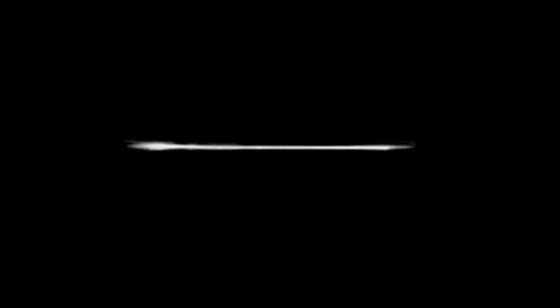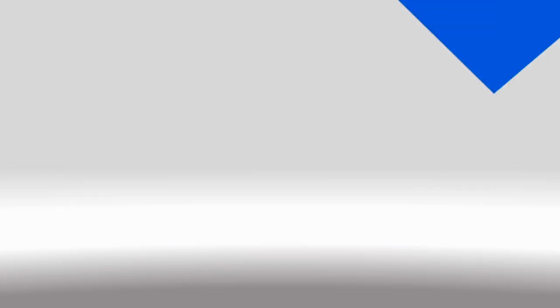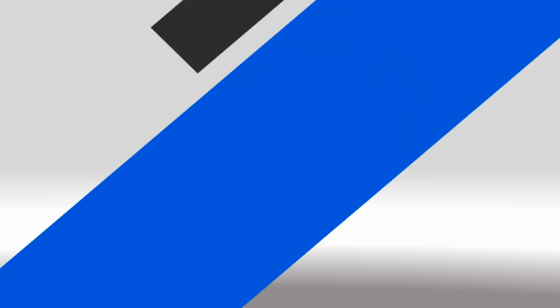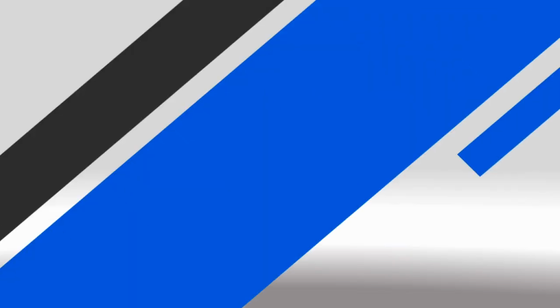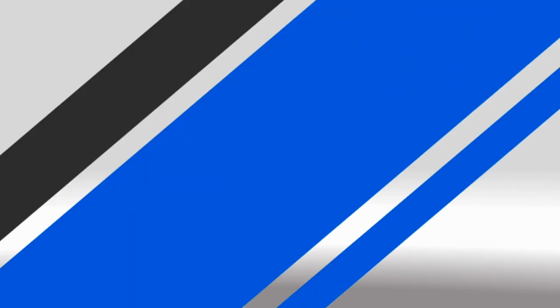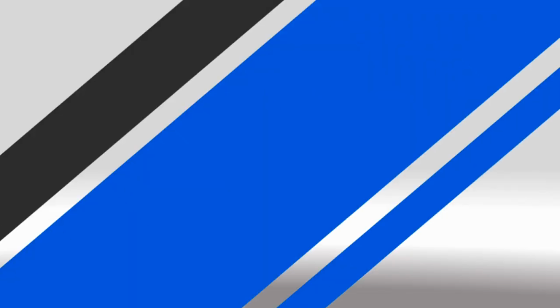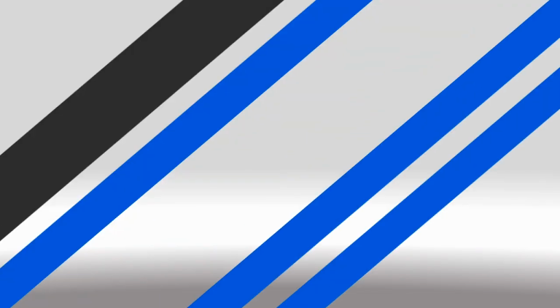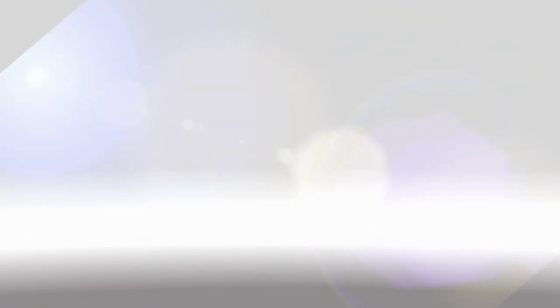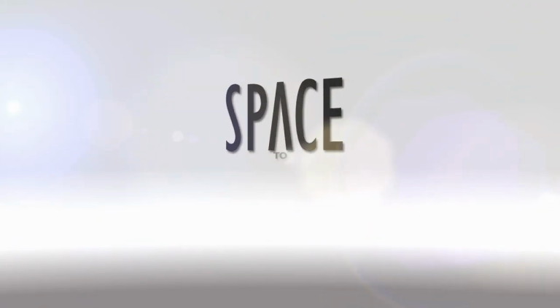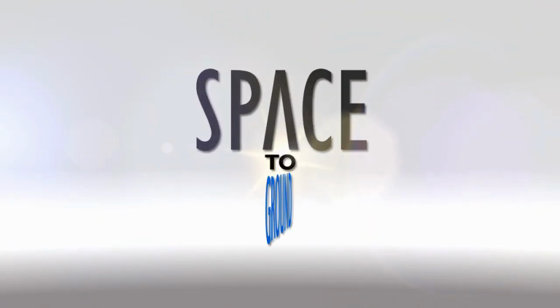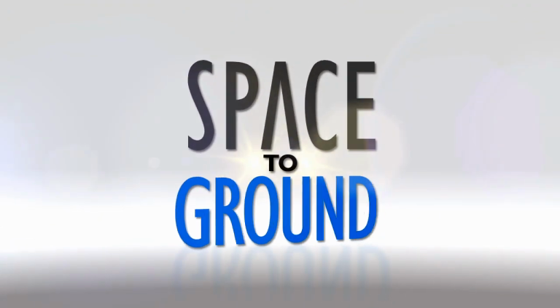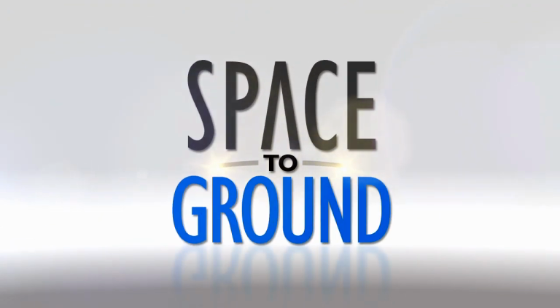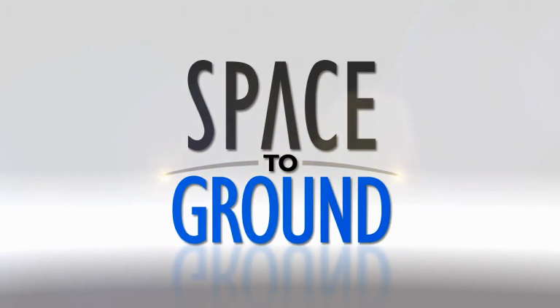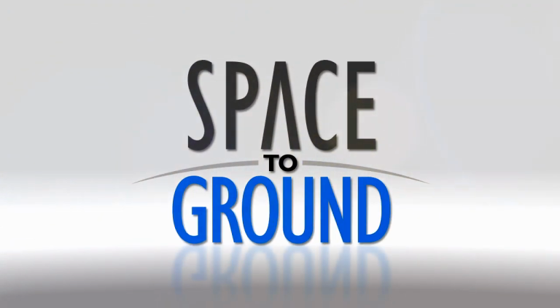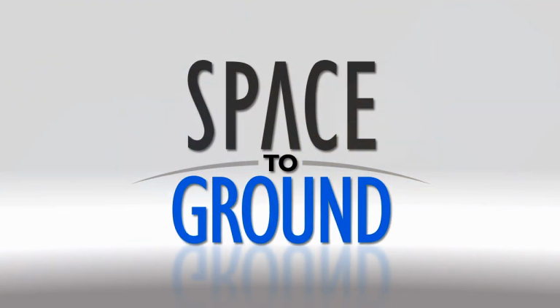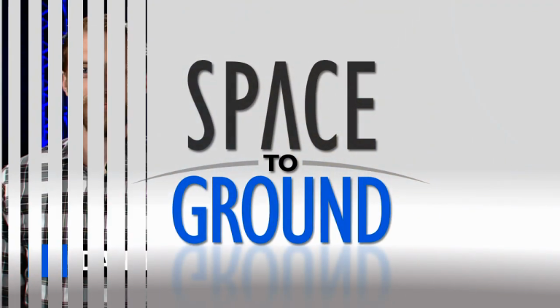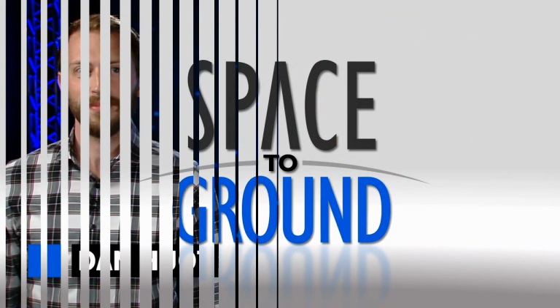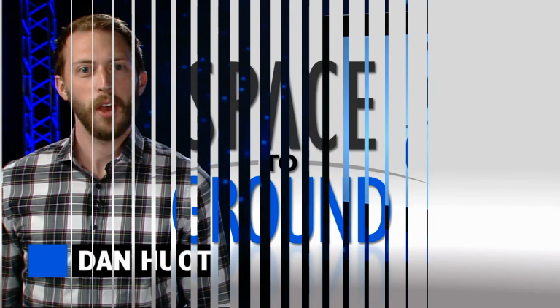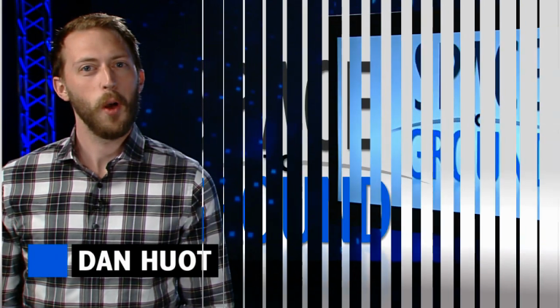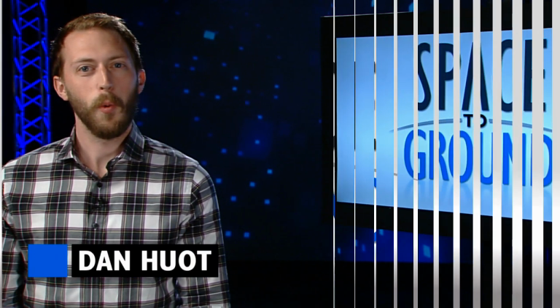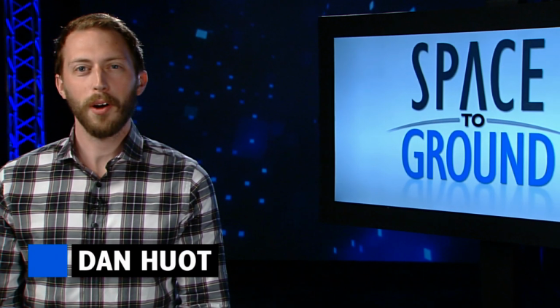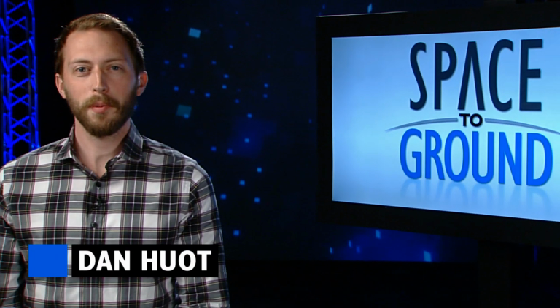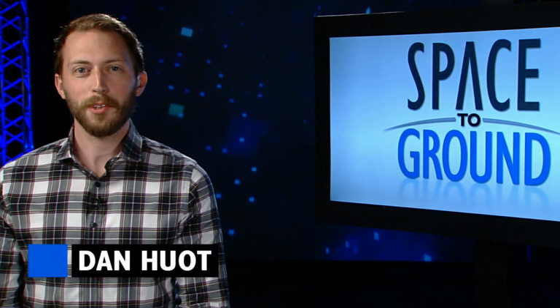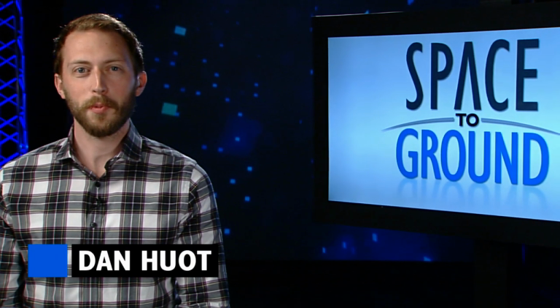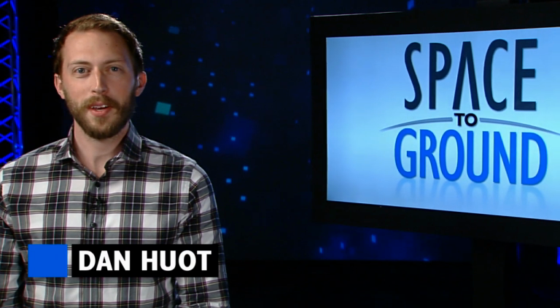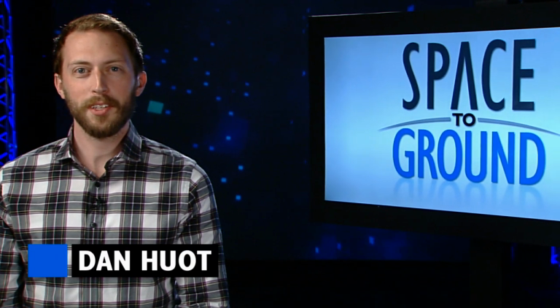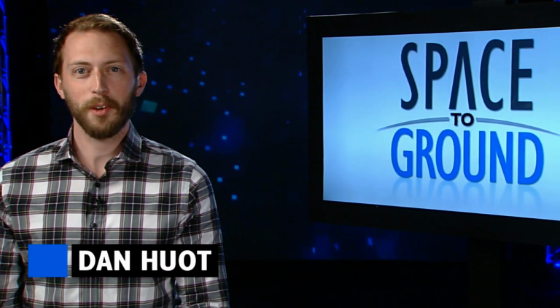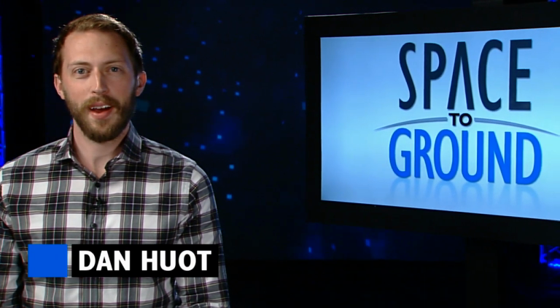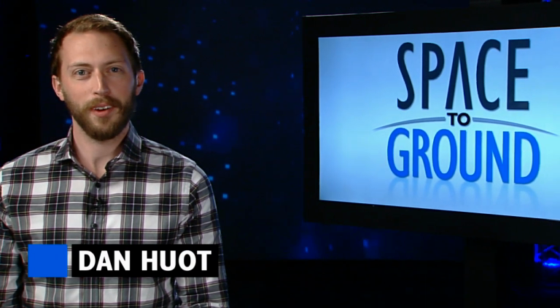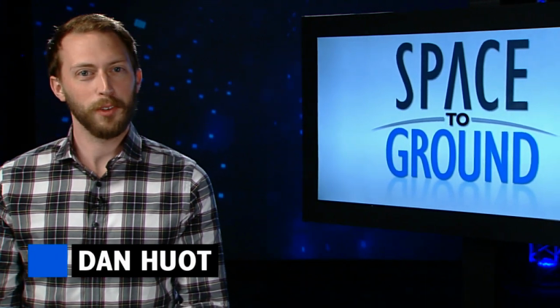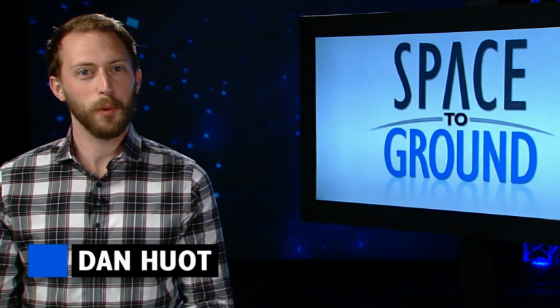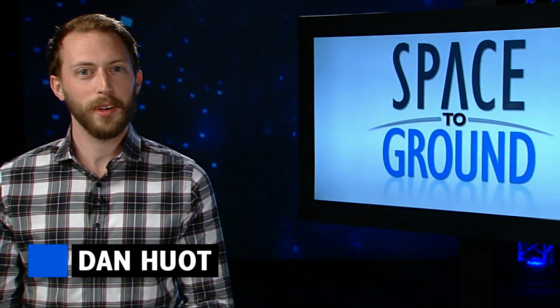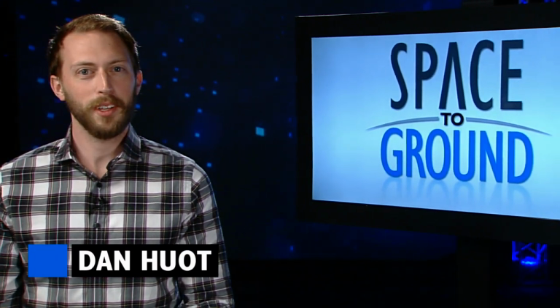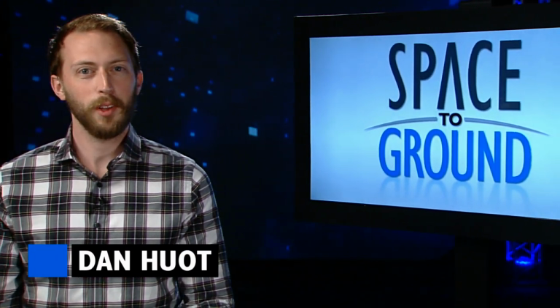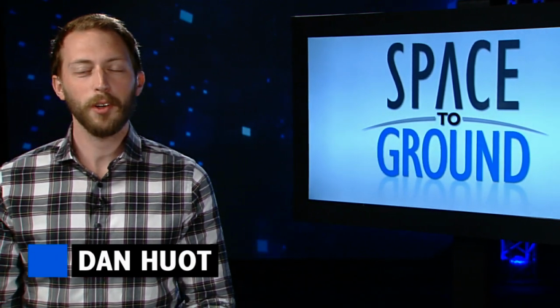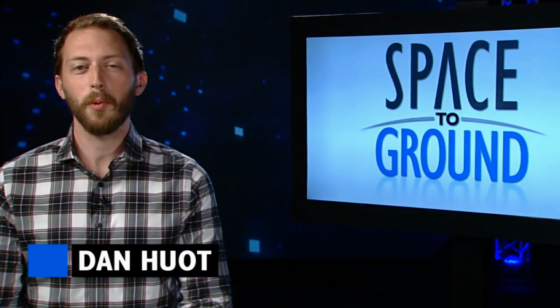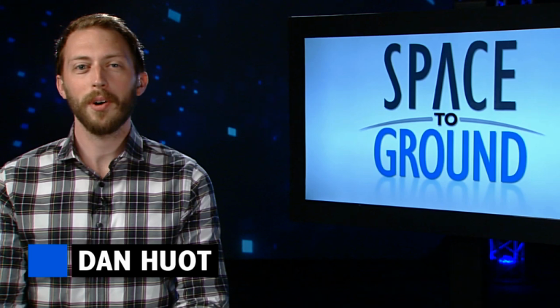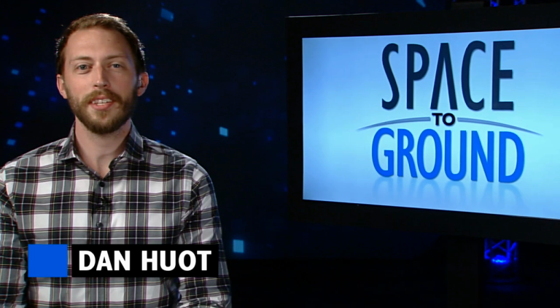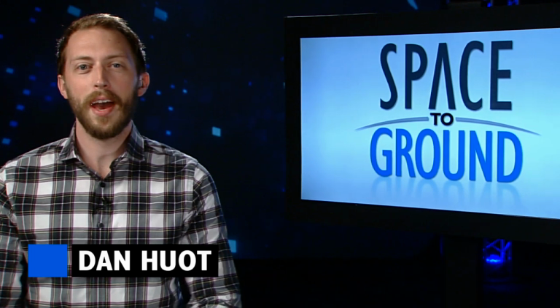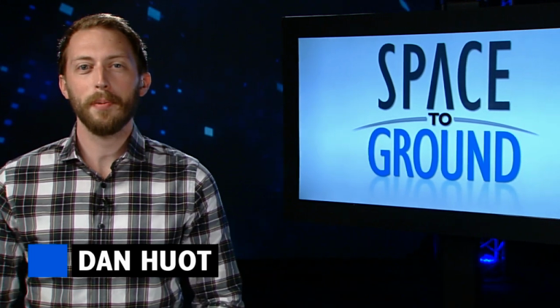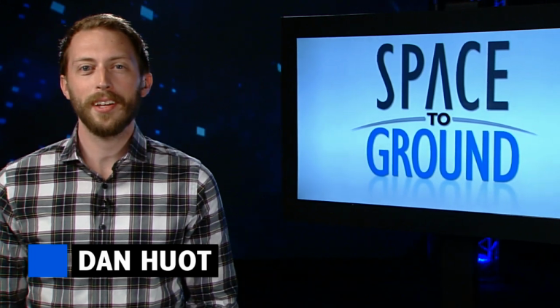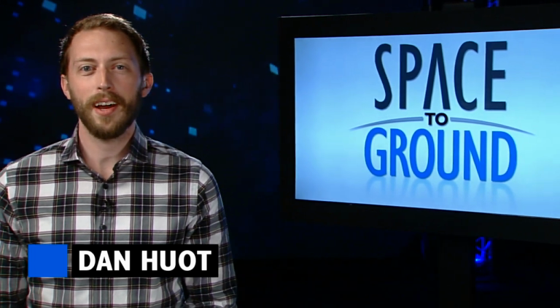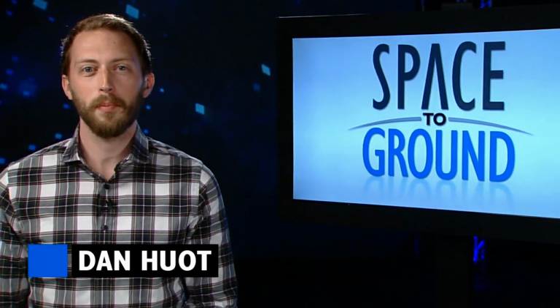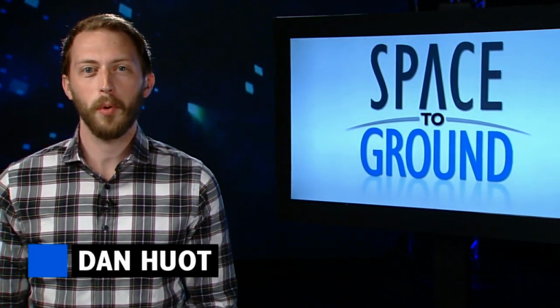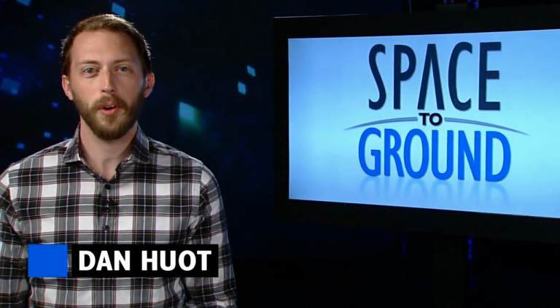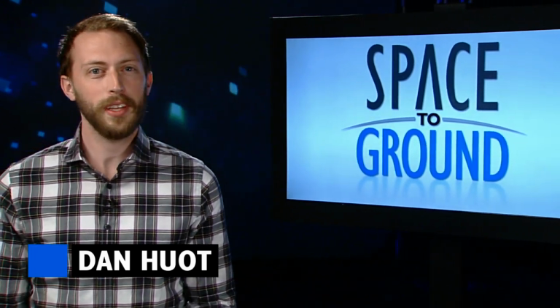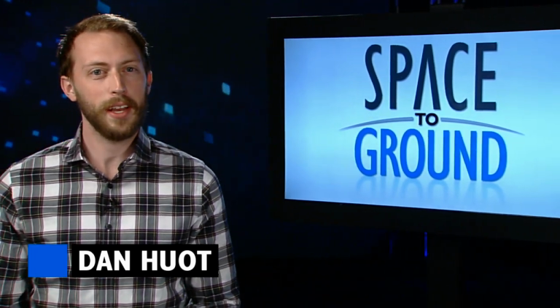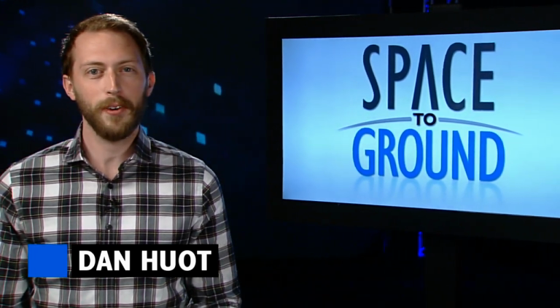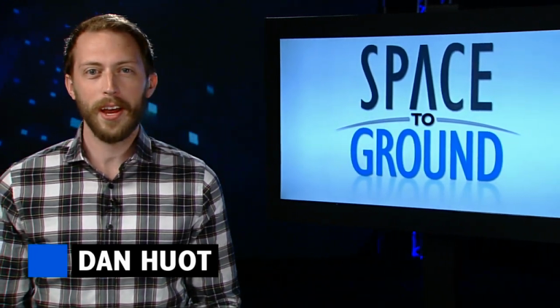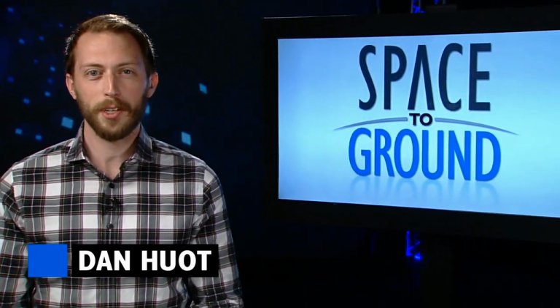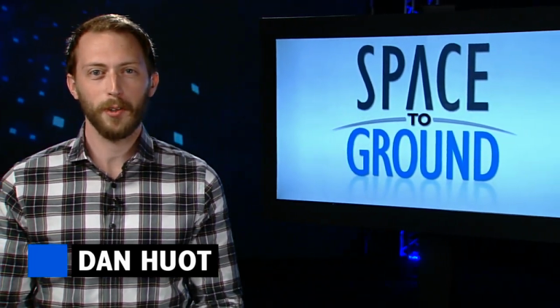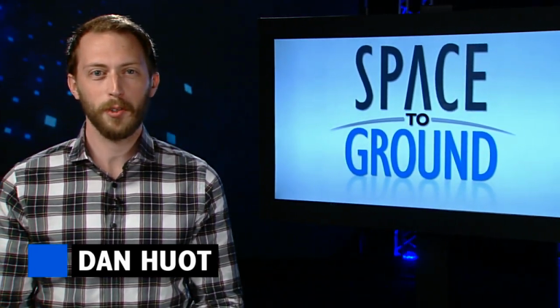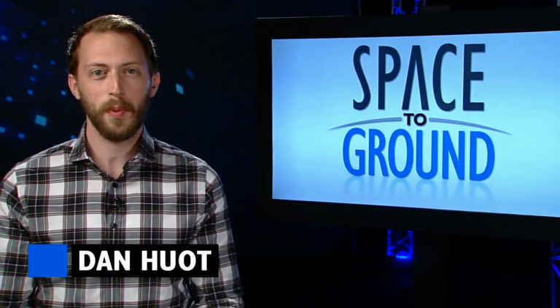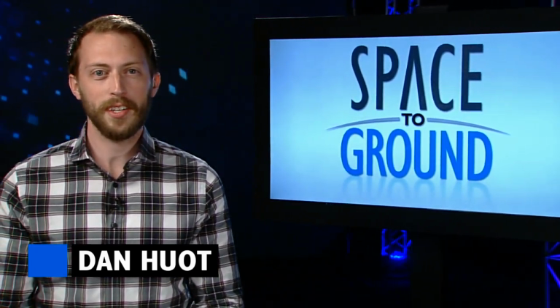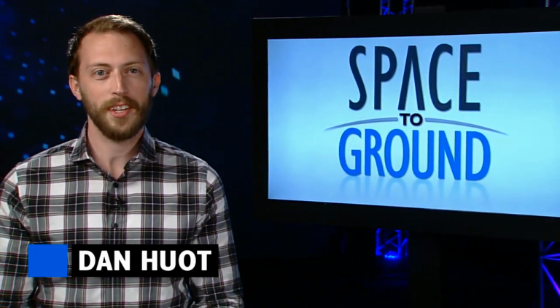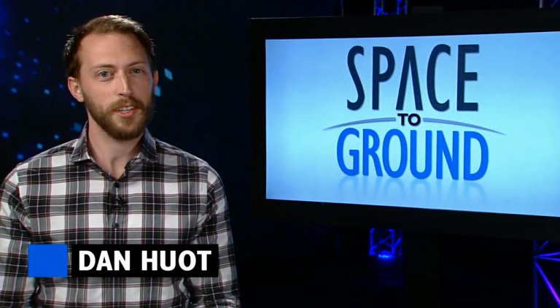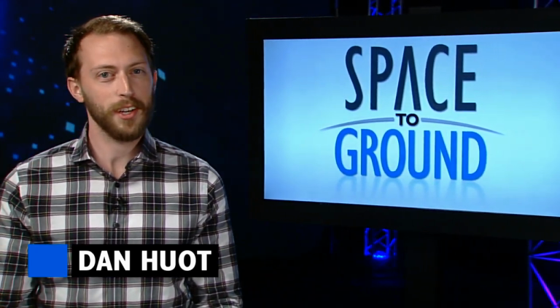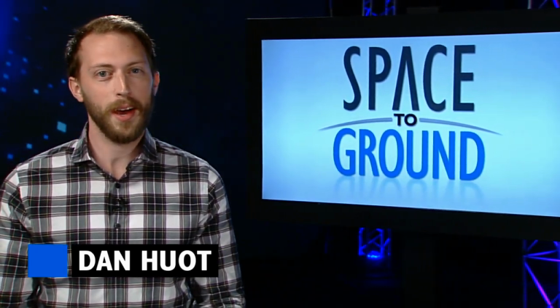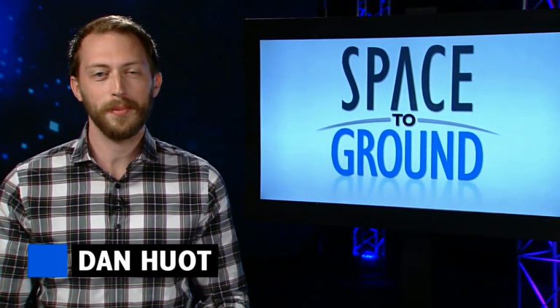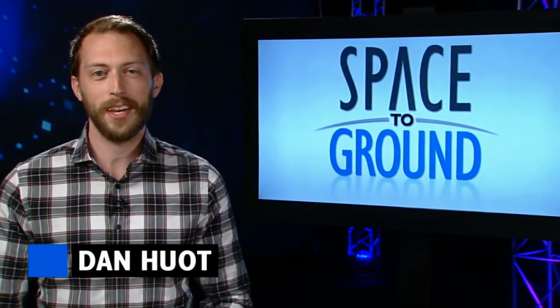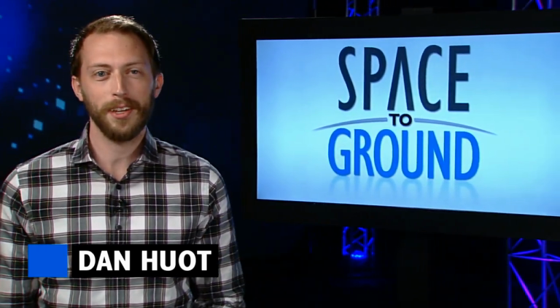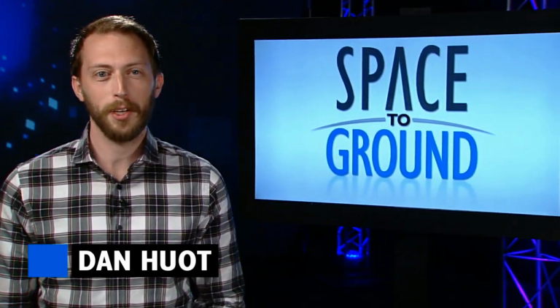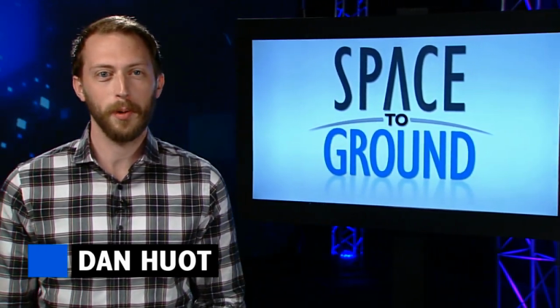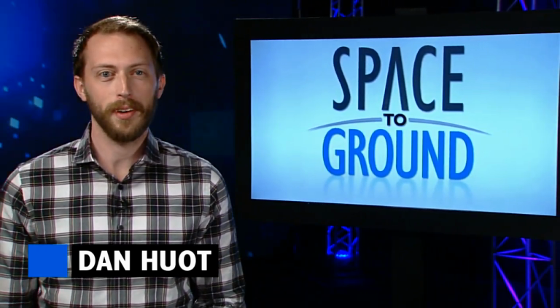Houston Station on Space to Ground. Welcome to Space to Ground, your weekly look at what's happening on board the International Space Station. I'm Dan Hewen.